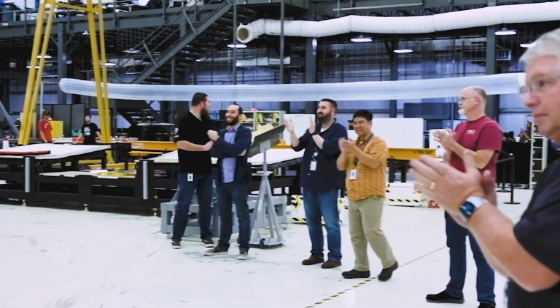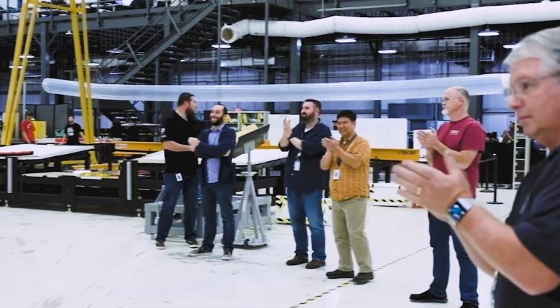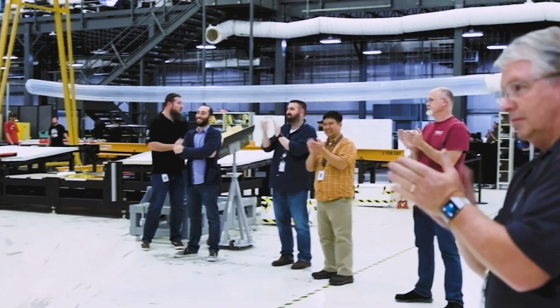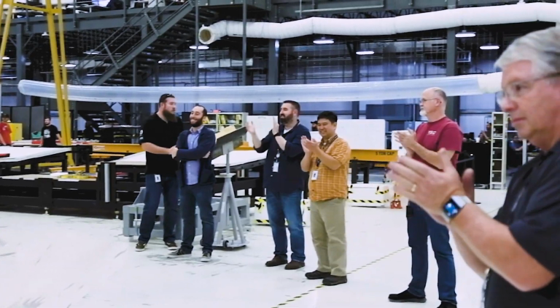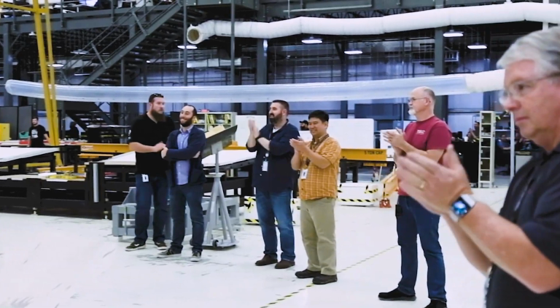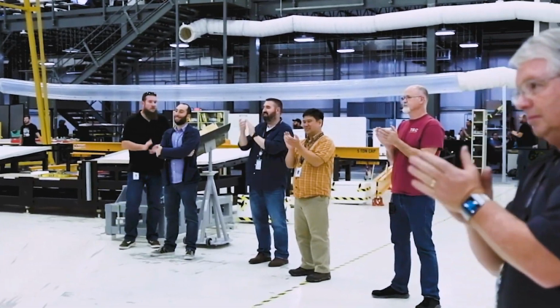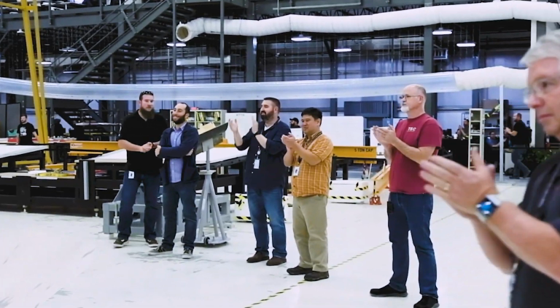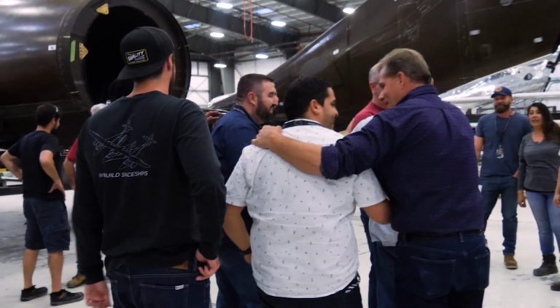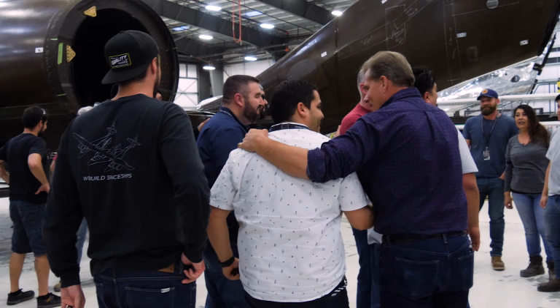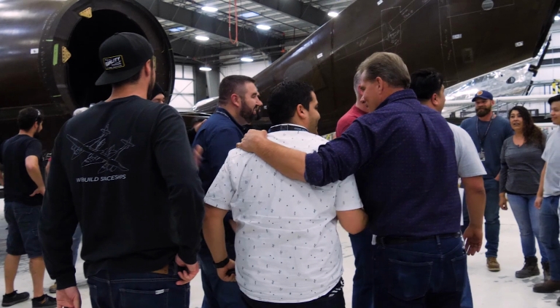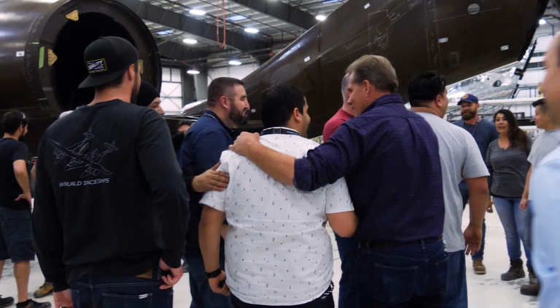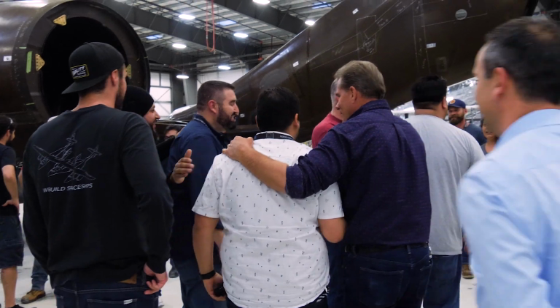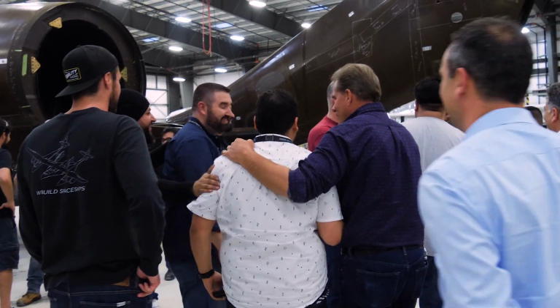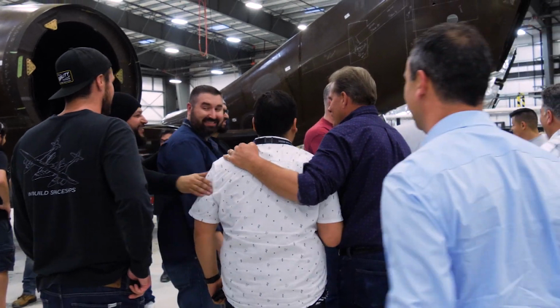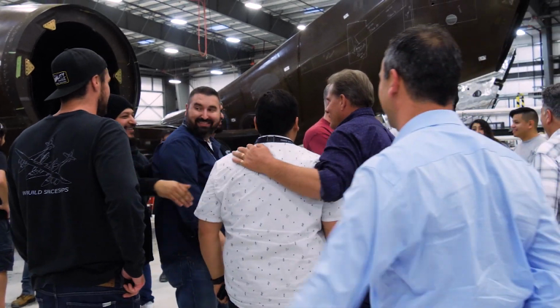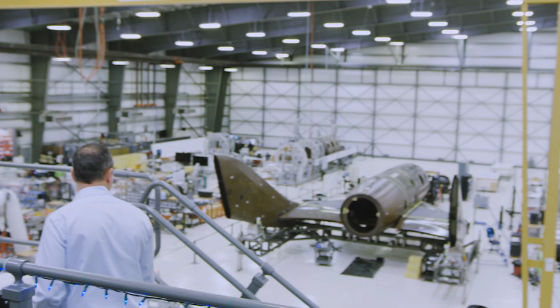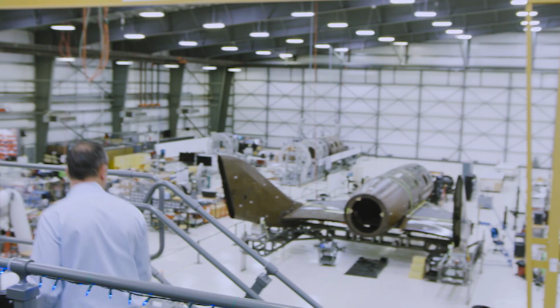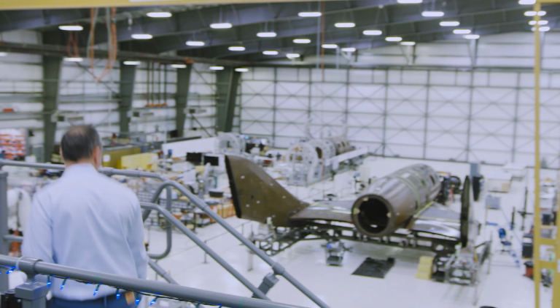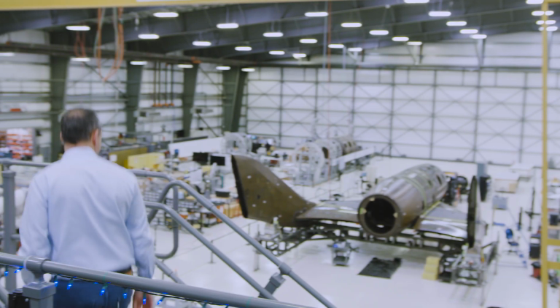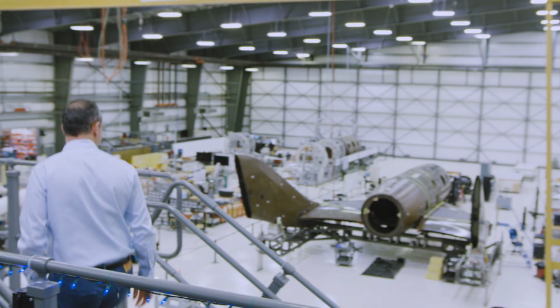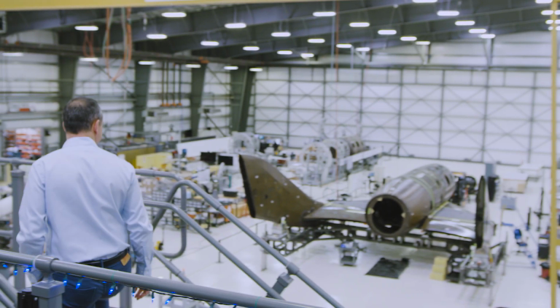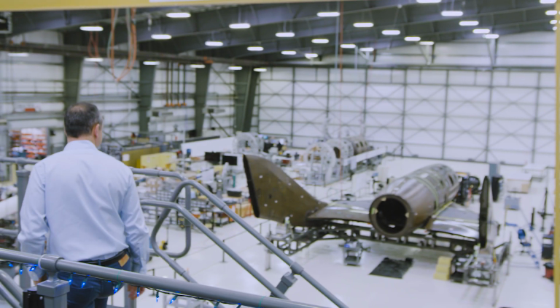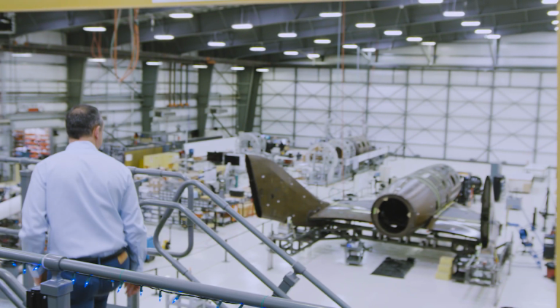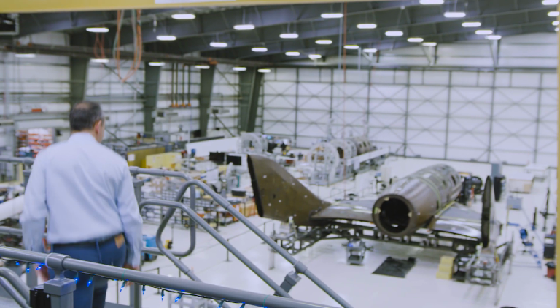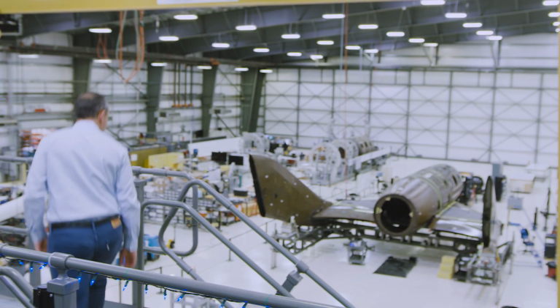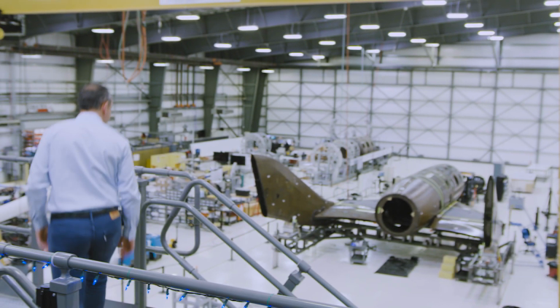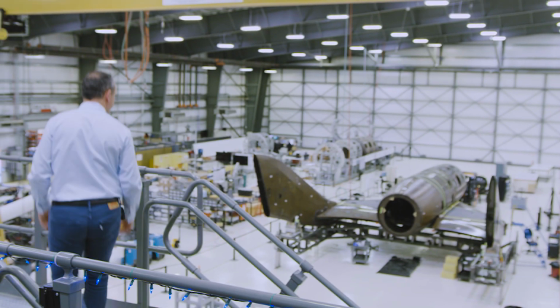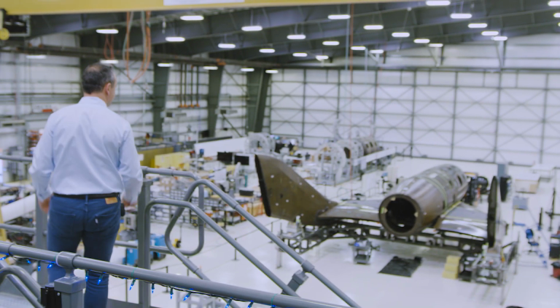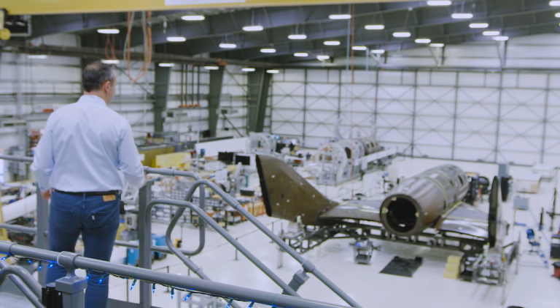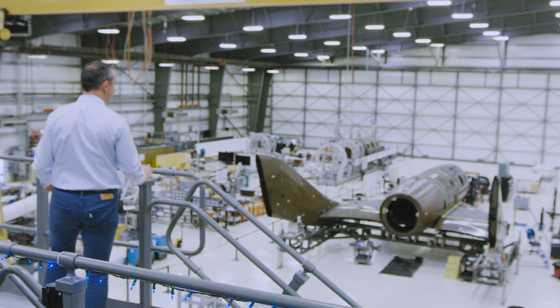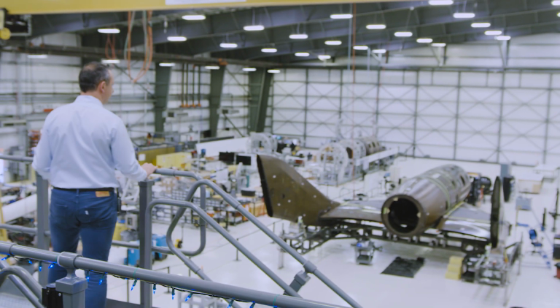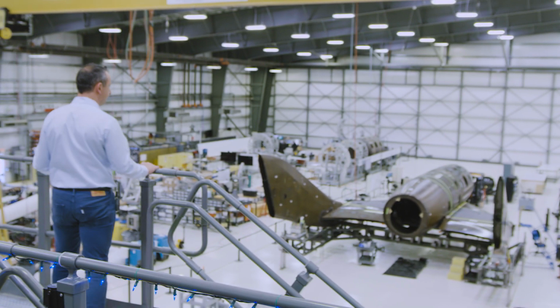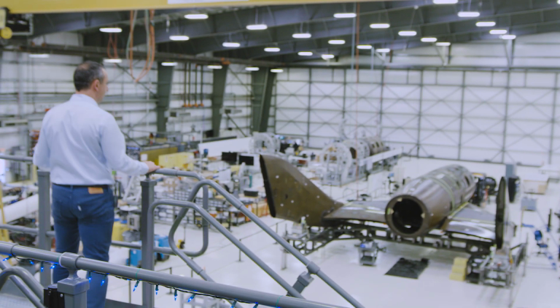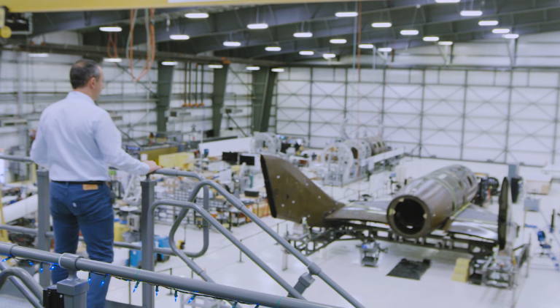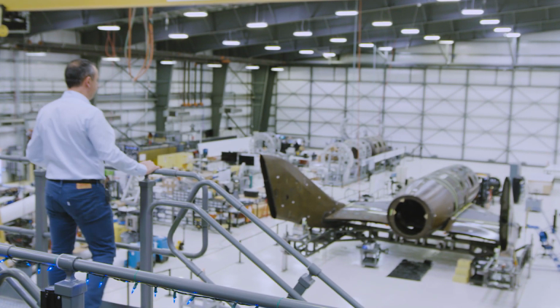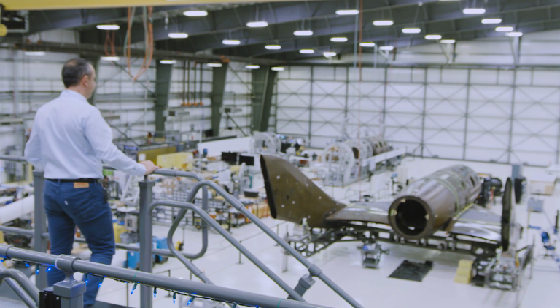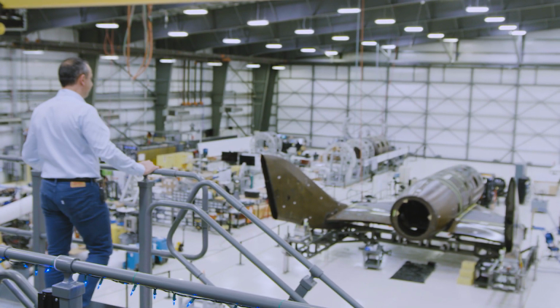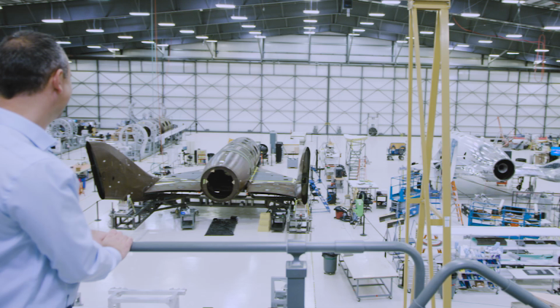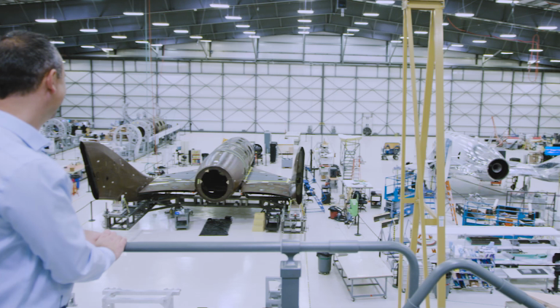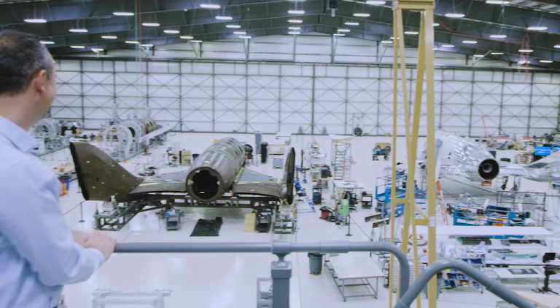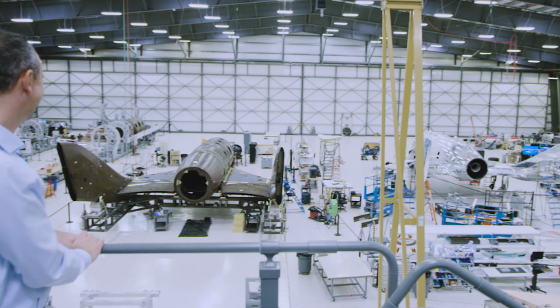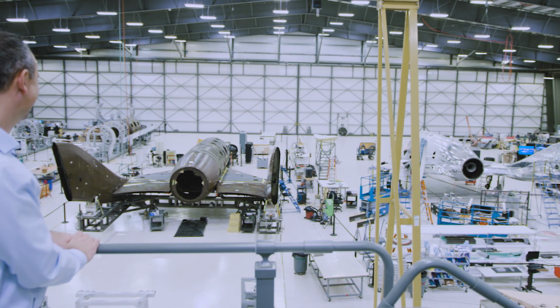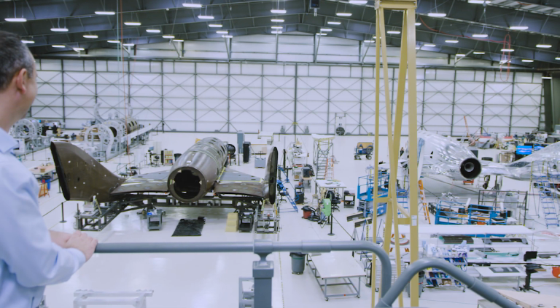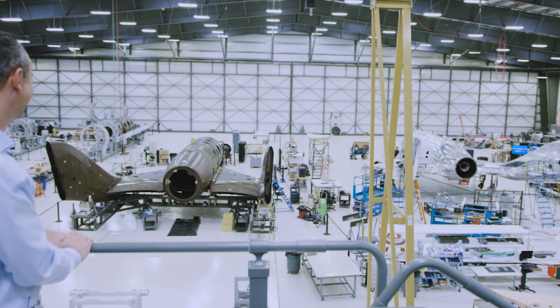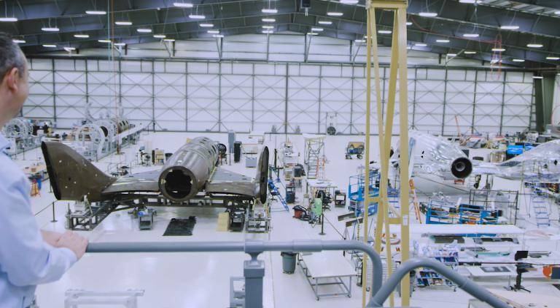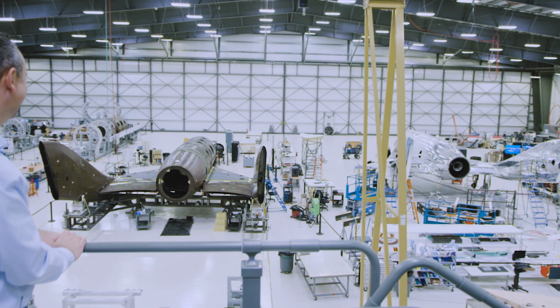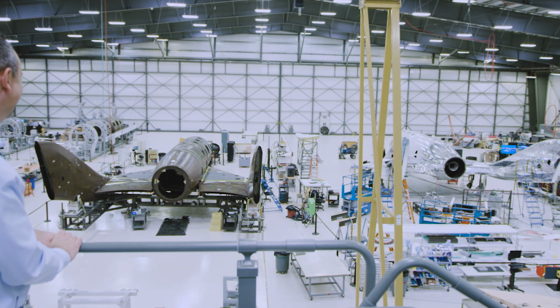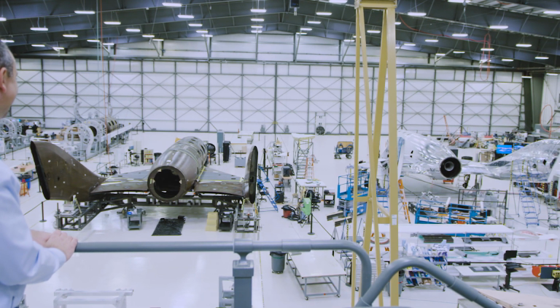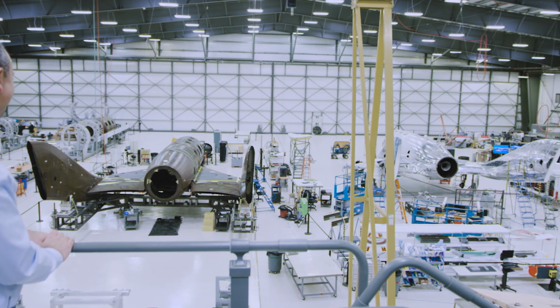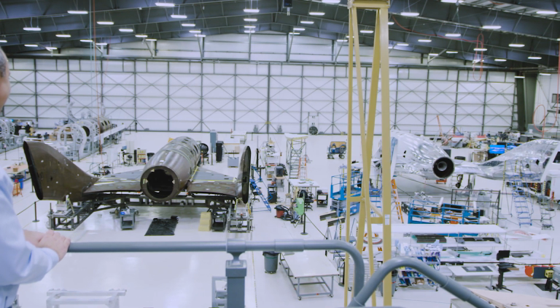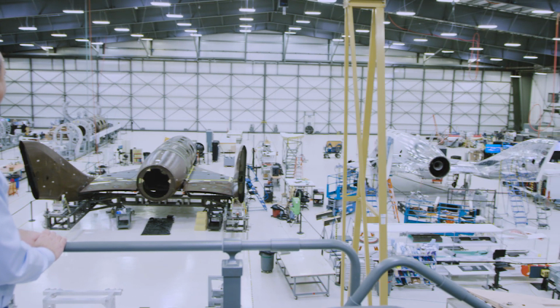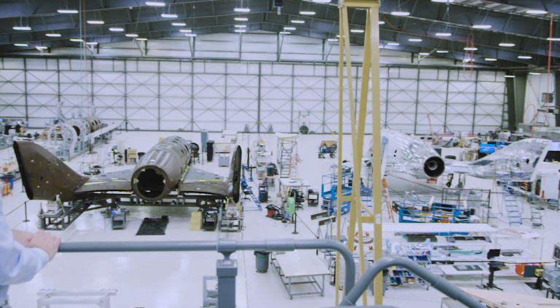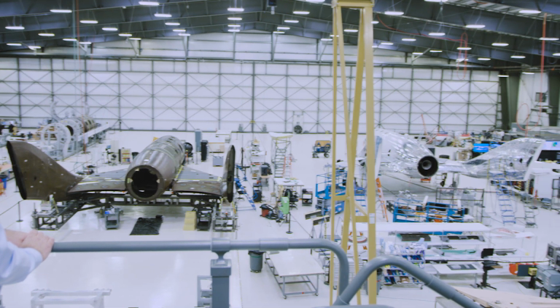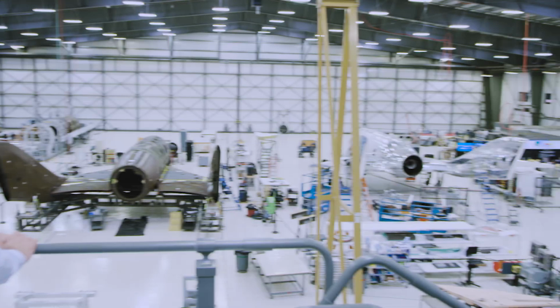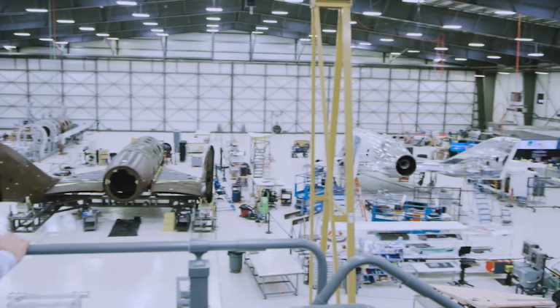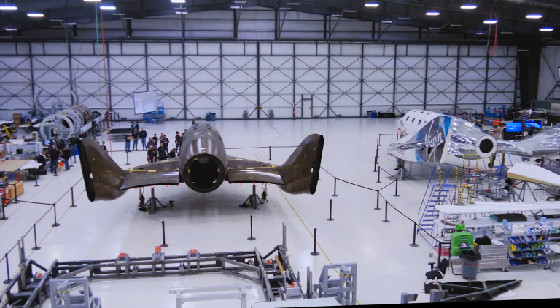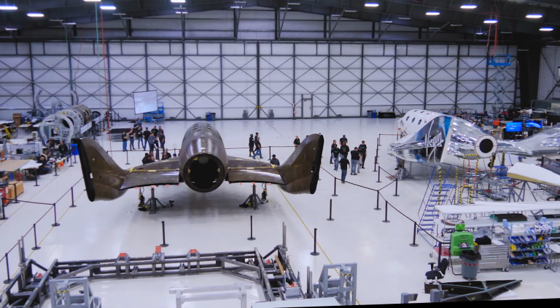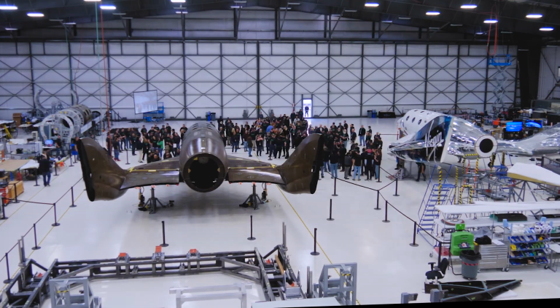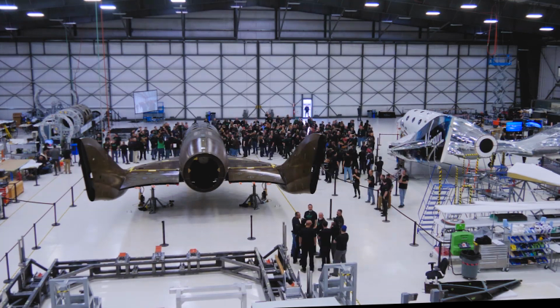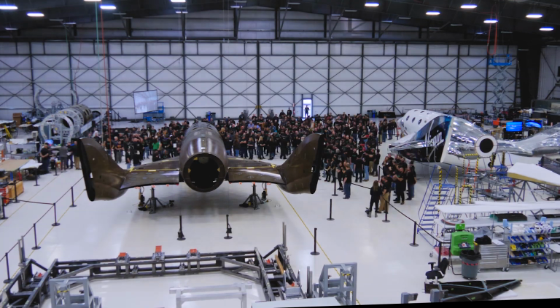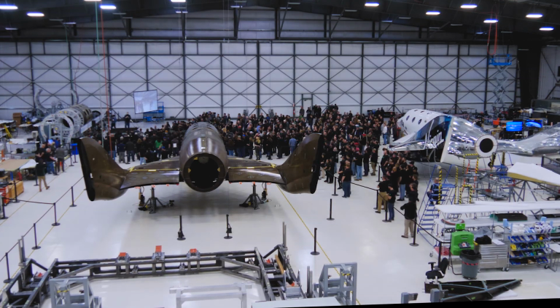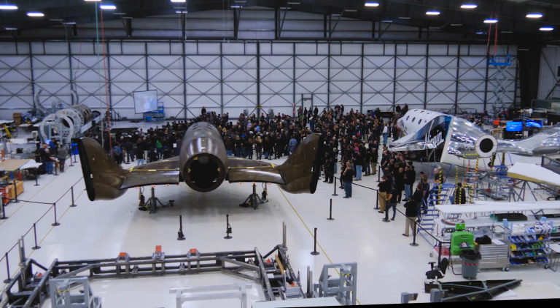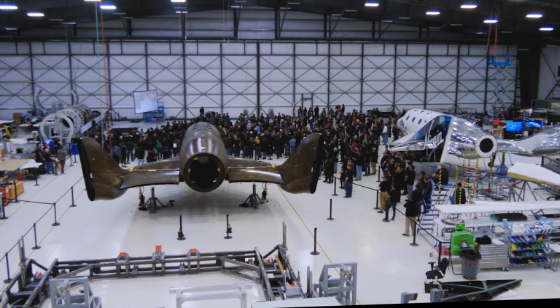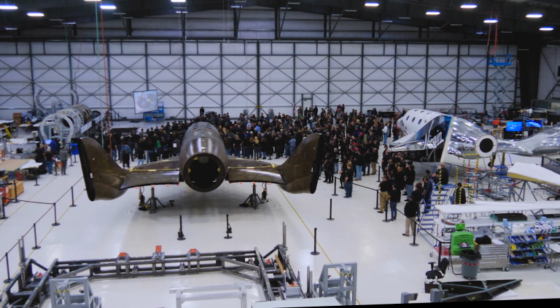And so it's an incredibly exciting time for the team because for the first time, you look out on our shop floor here in Faith and you see a fleet of spaceships.